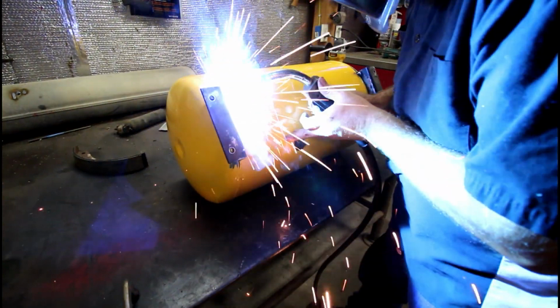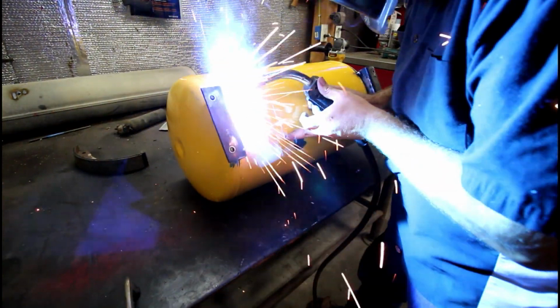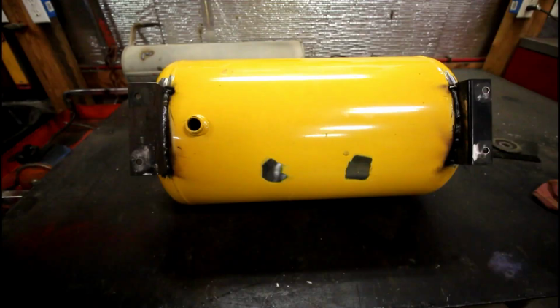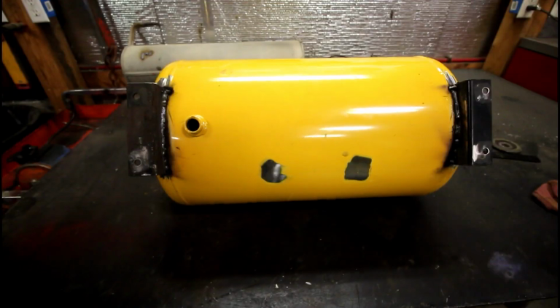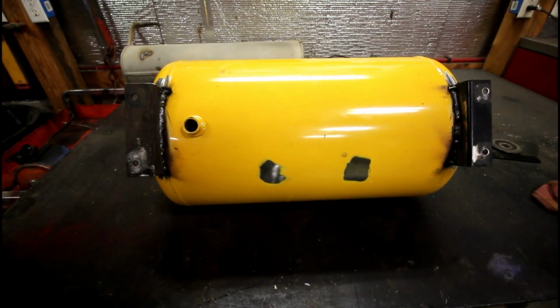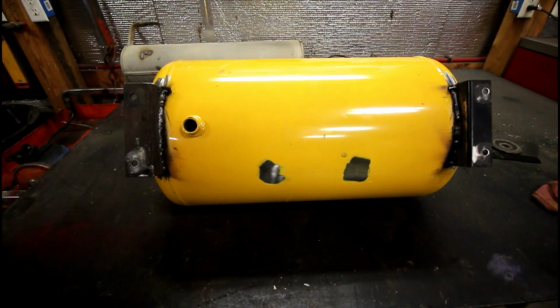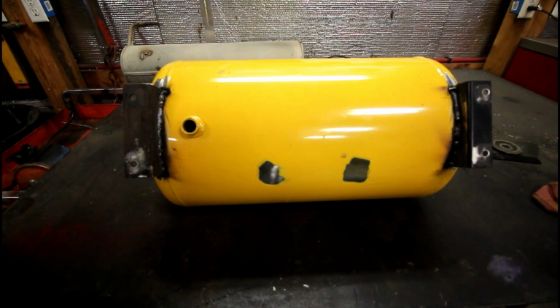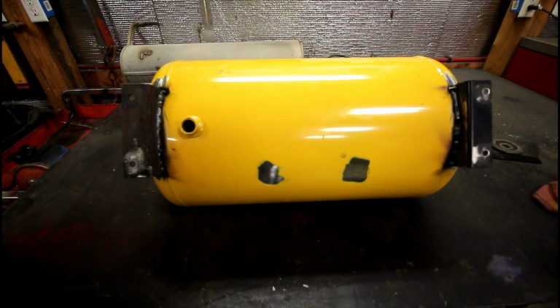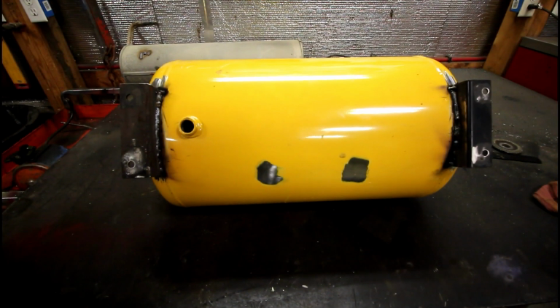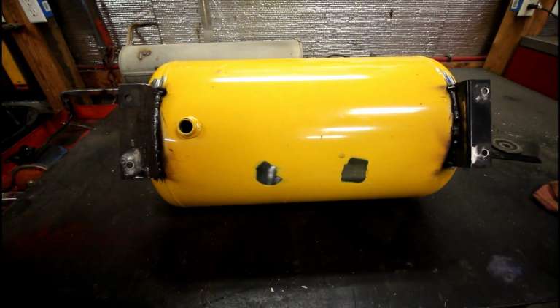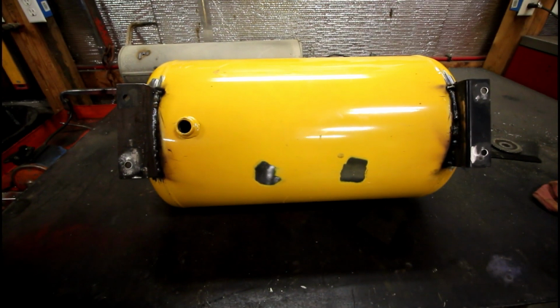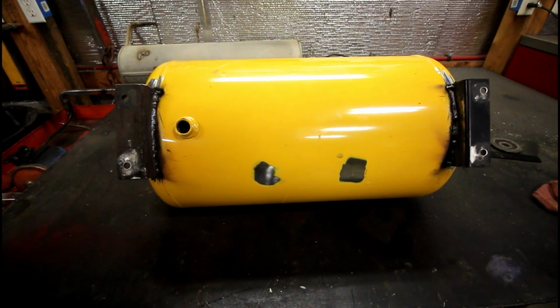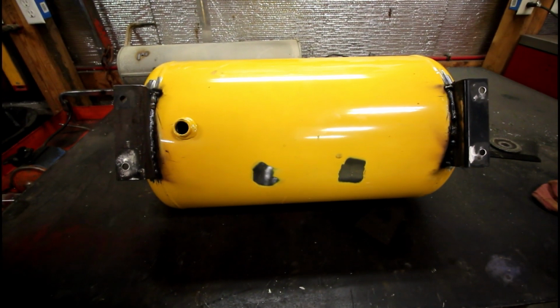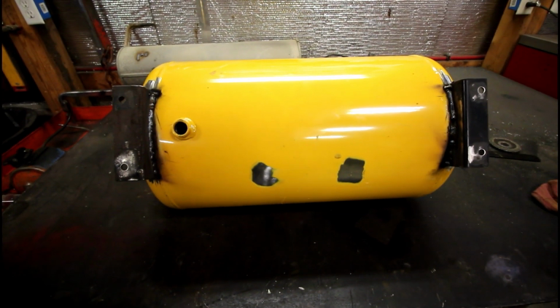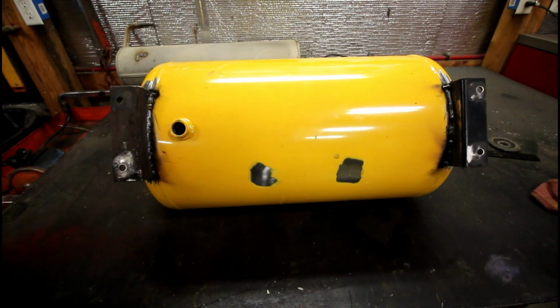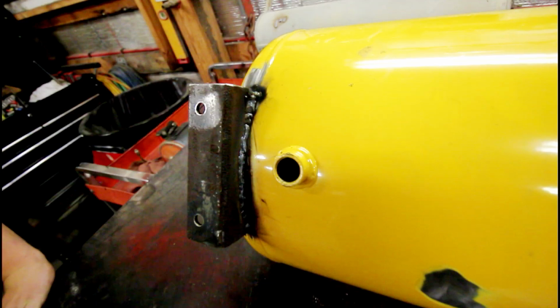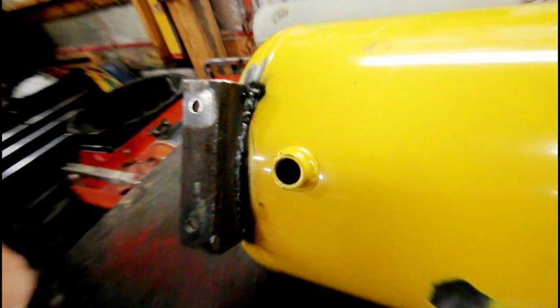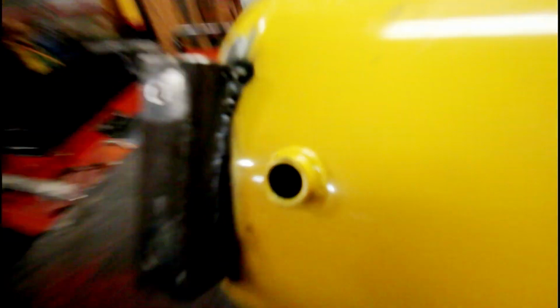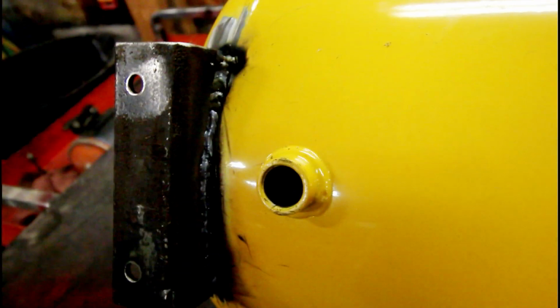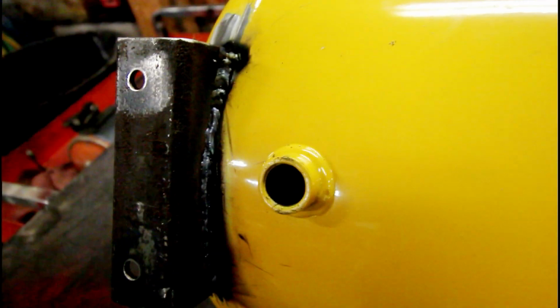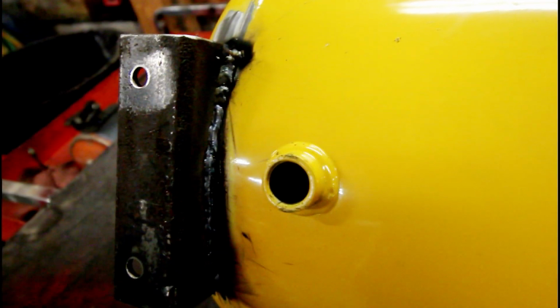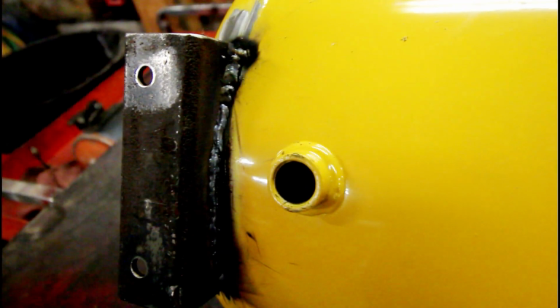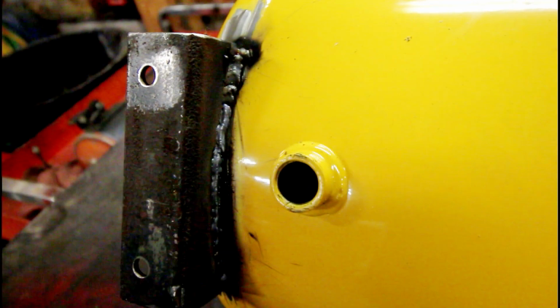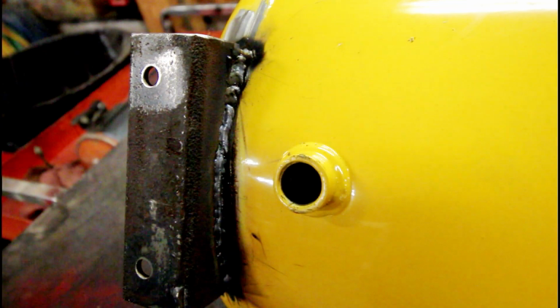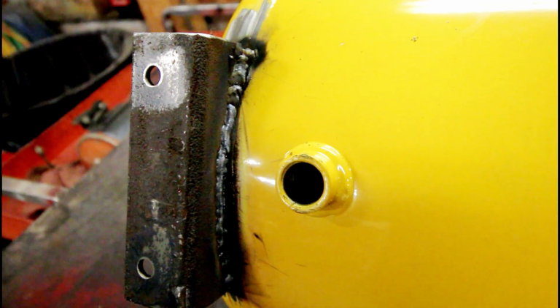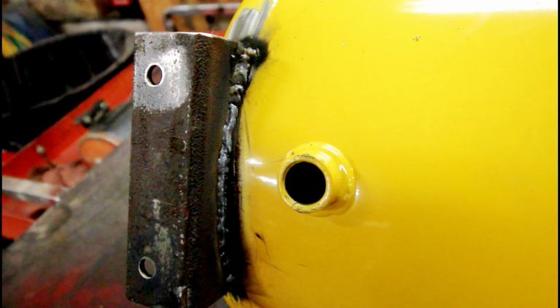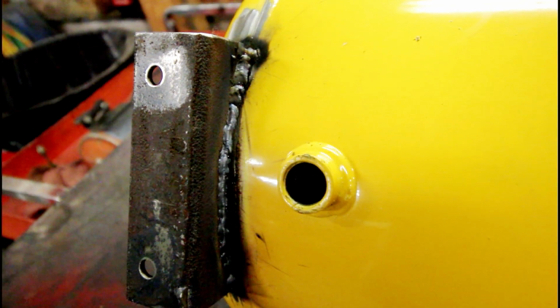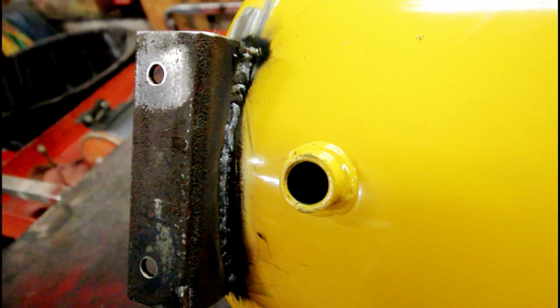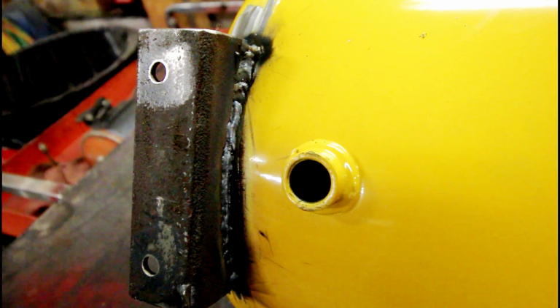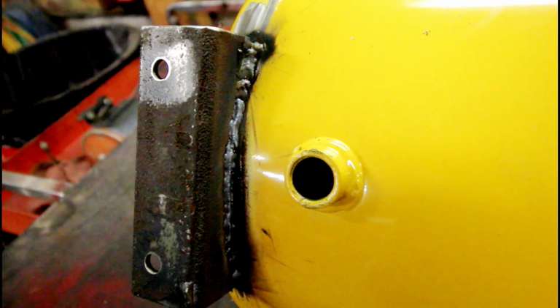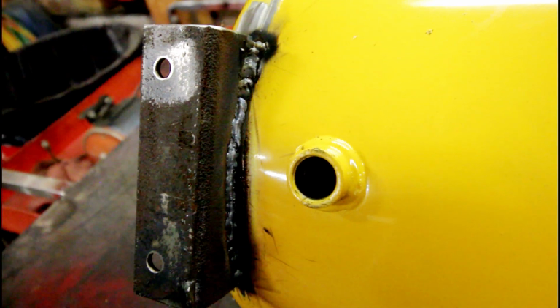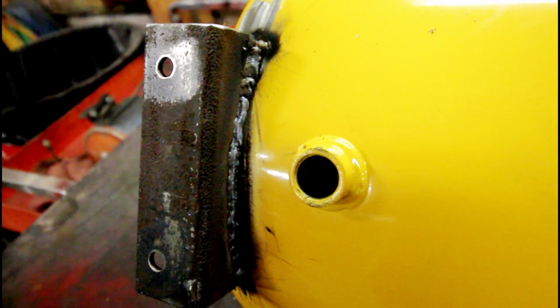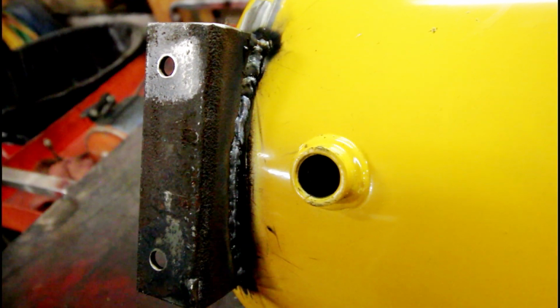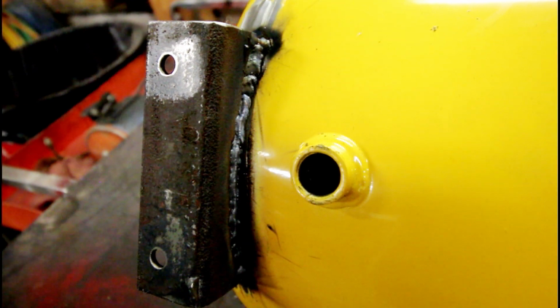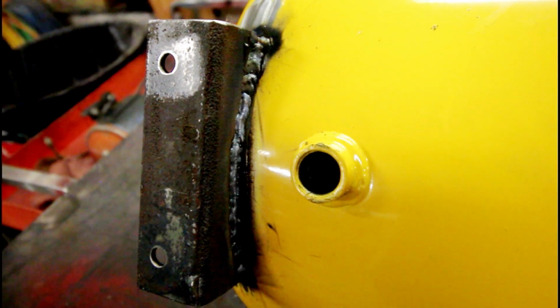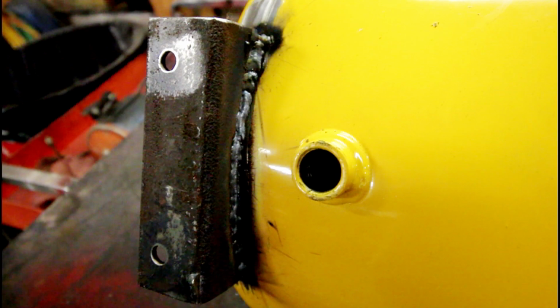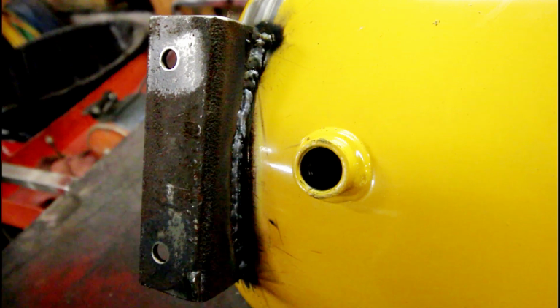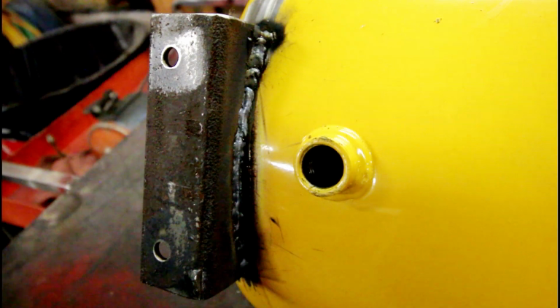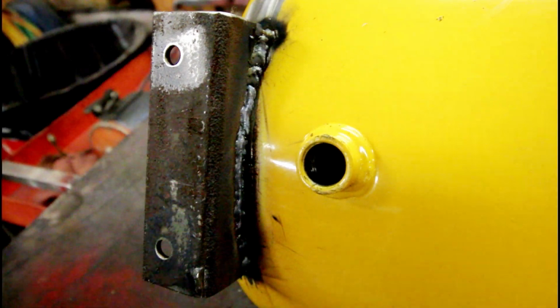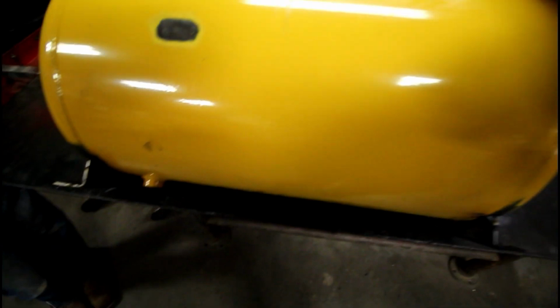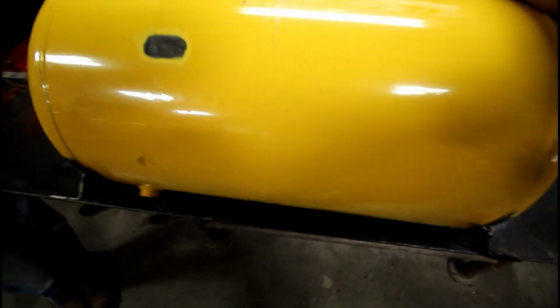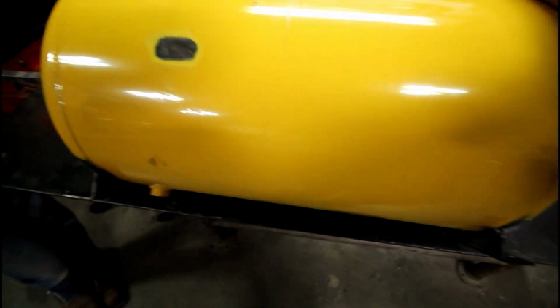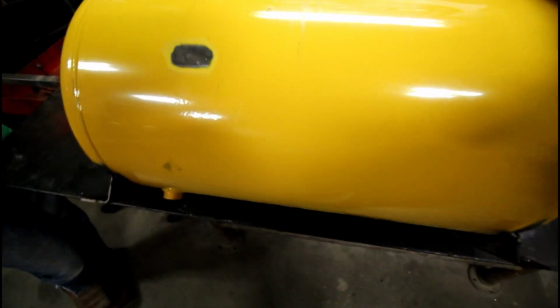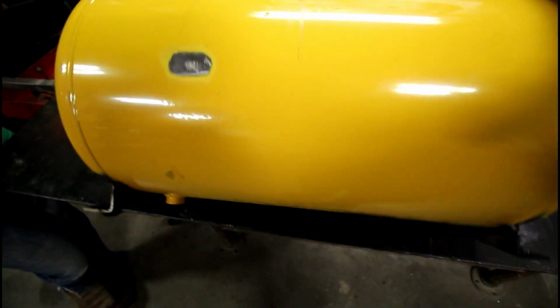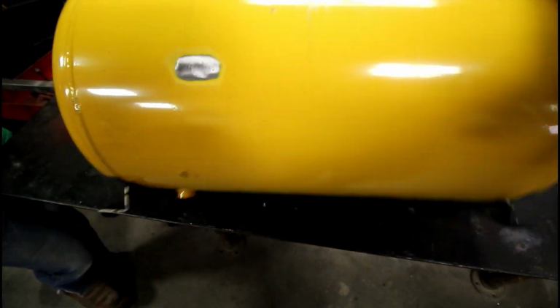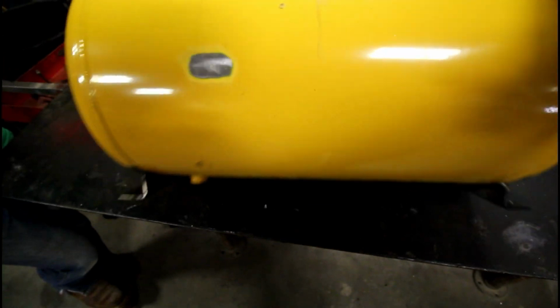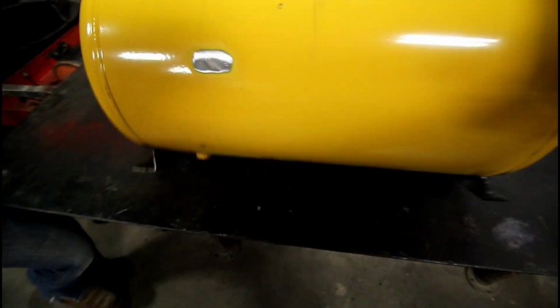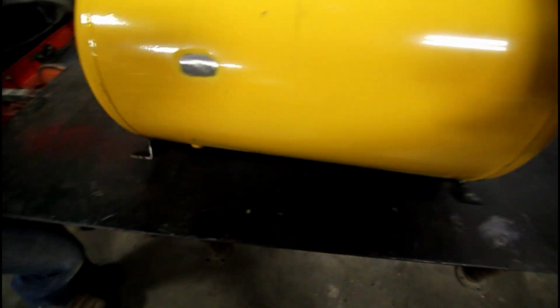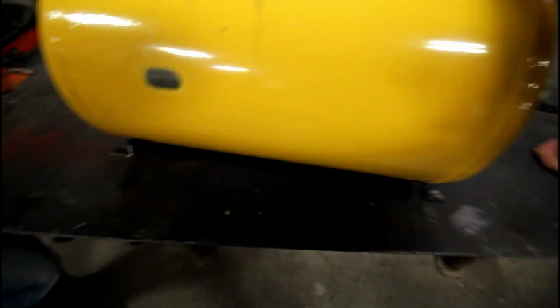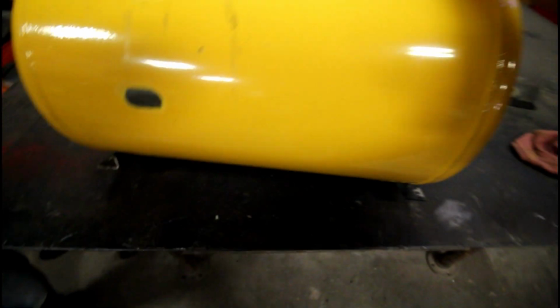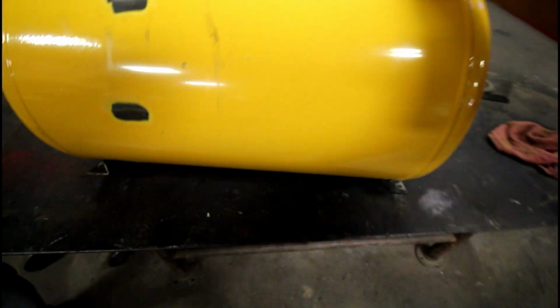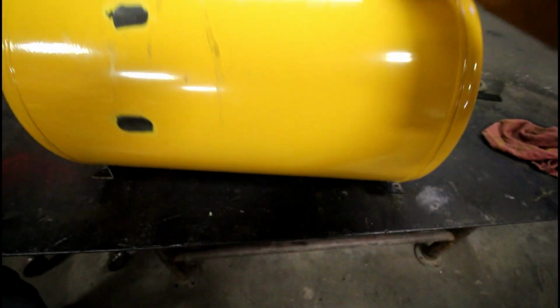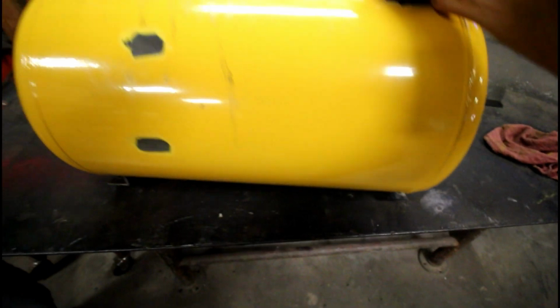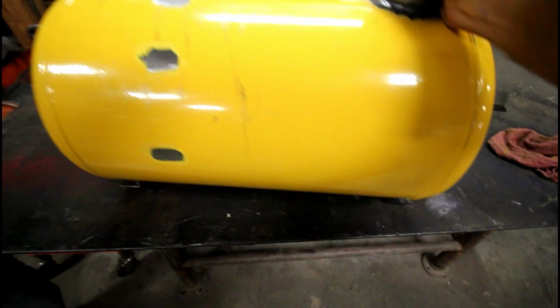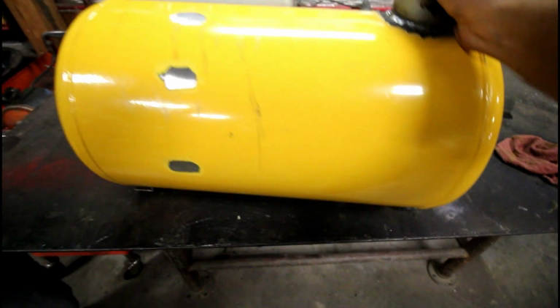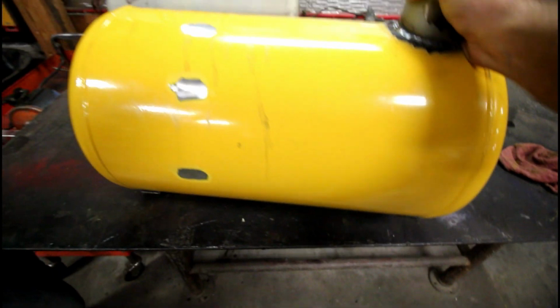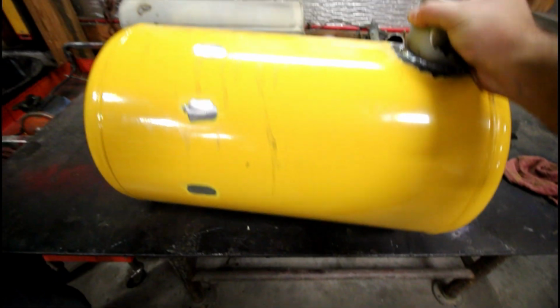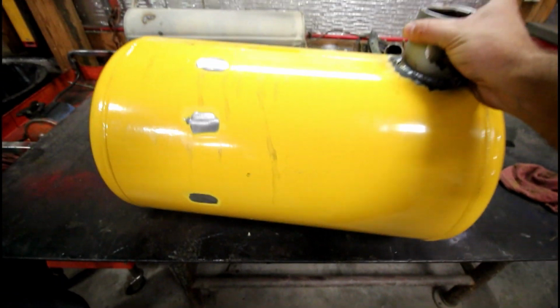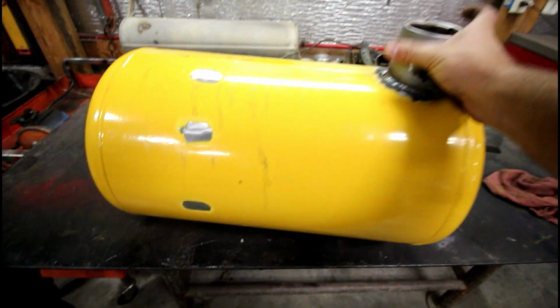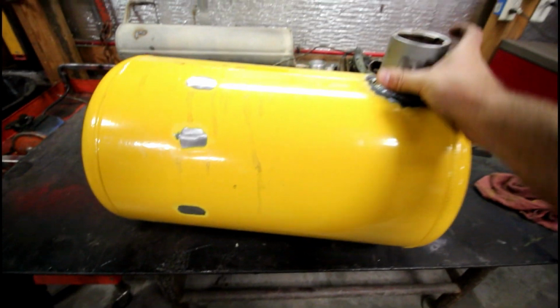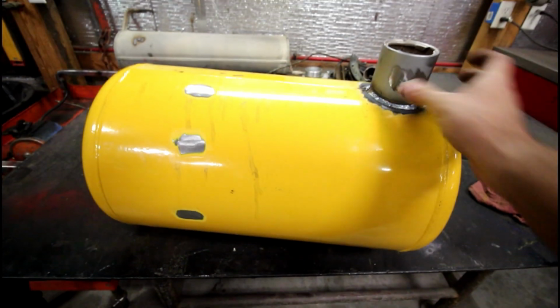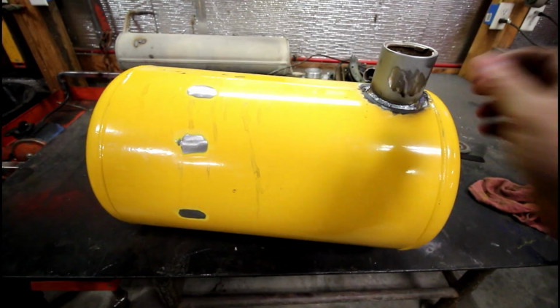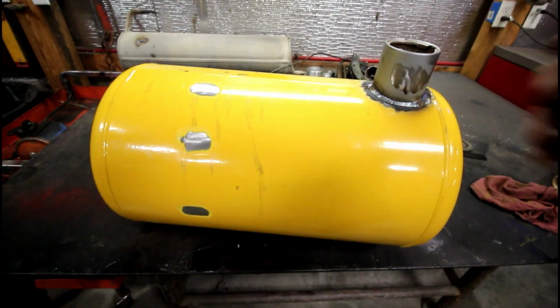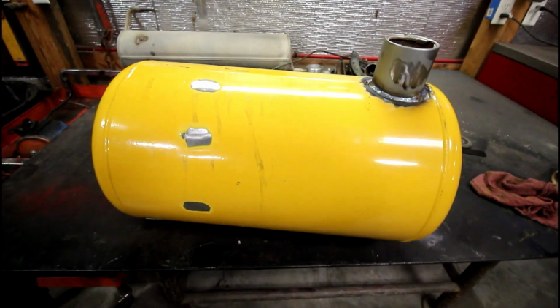So the bung that was on the top of the tank, used for the air port, we have now rotated that to the bottom, and that is going to be the fuel outlet.